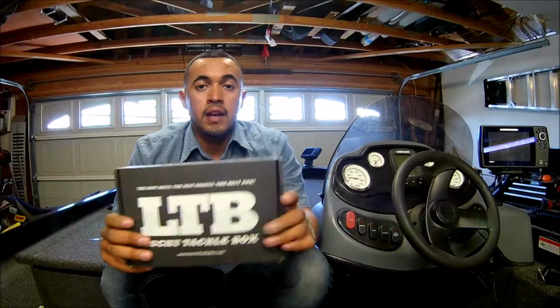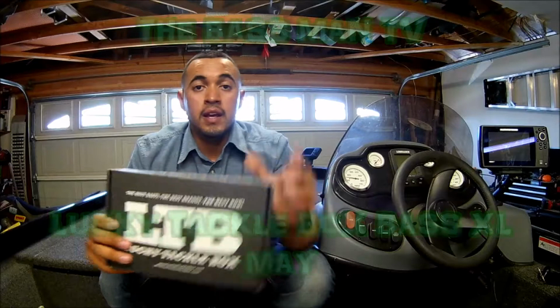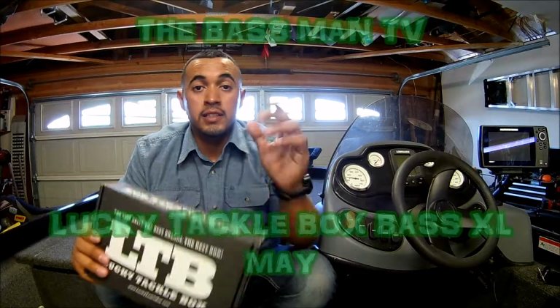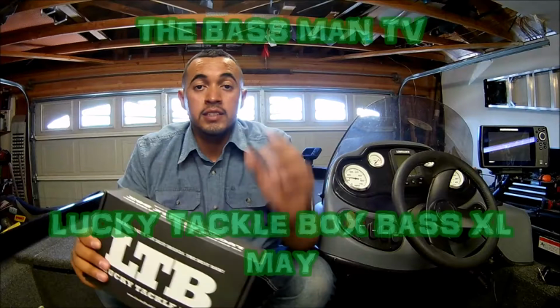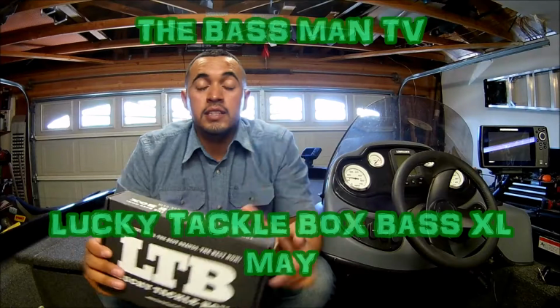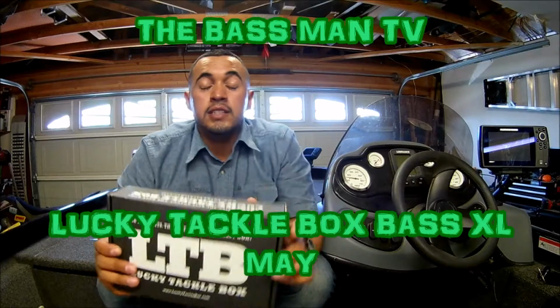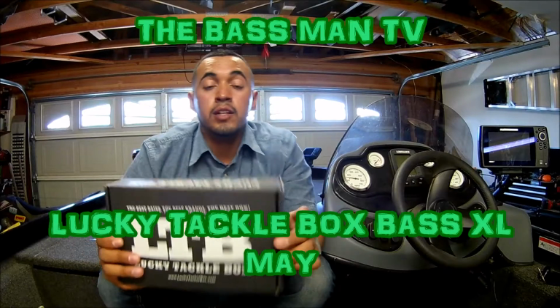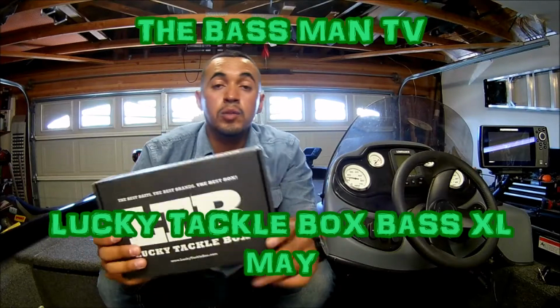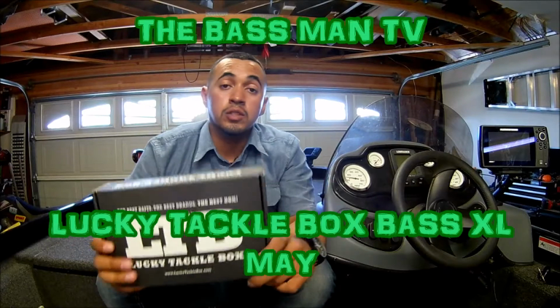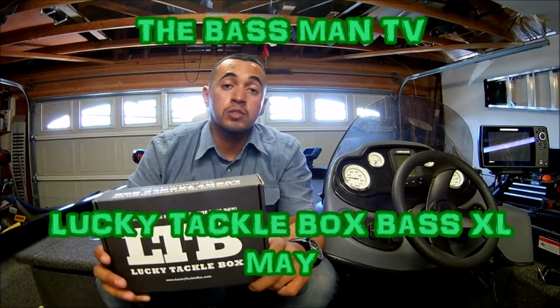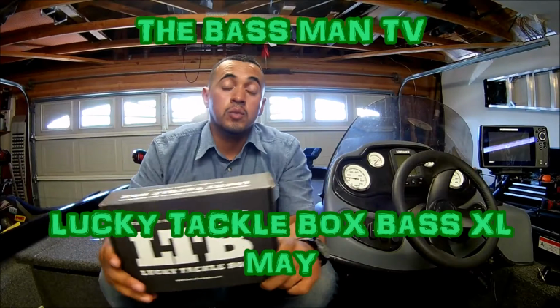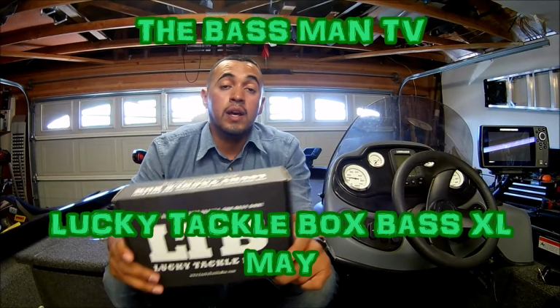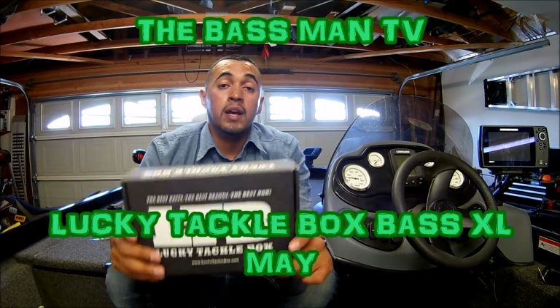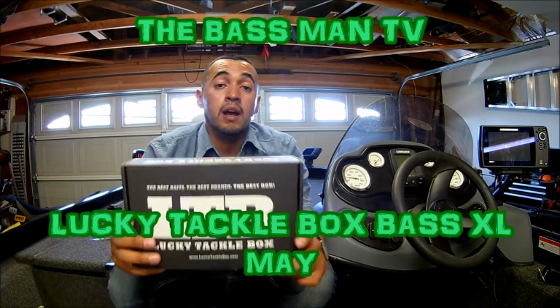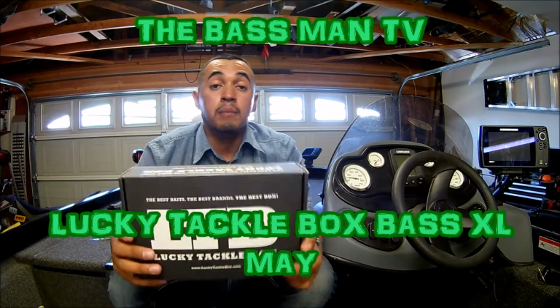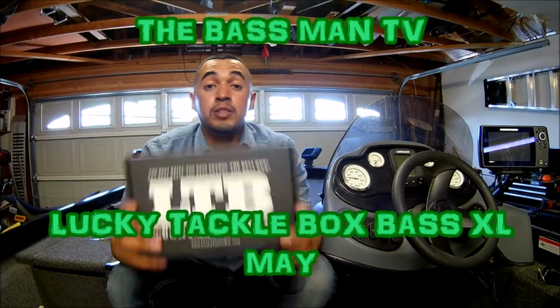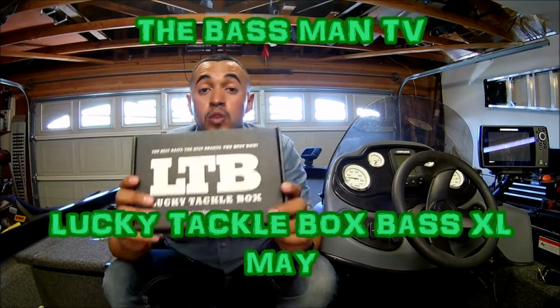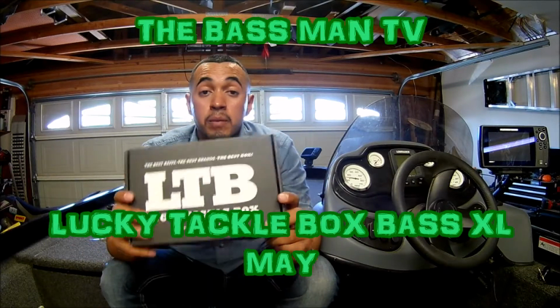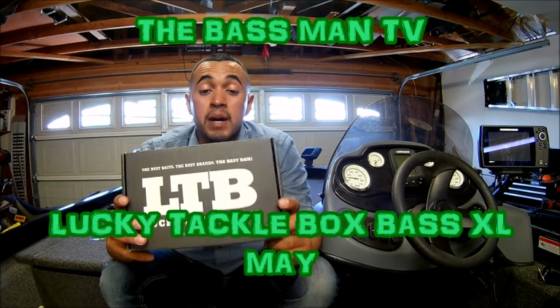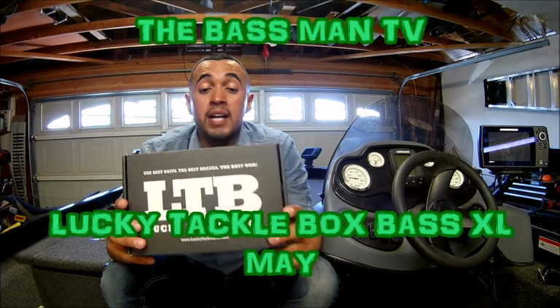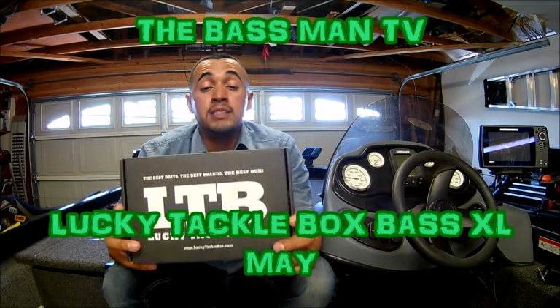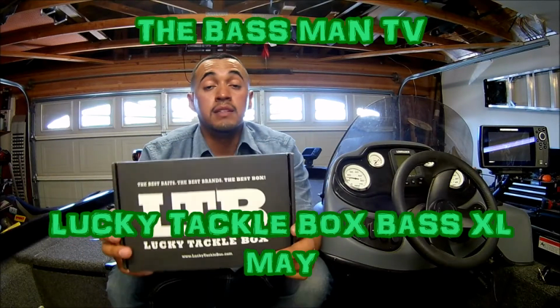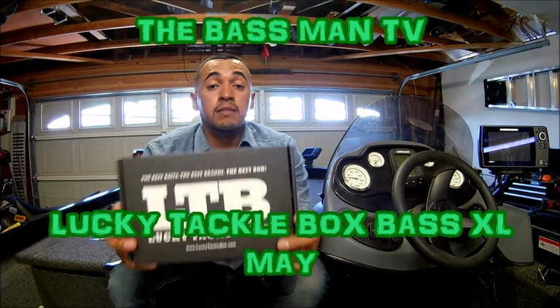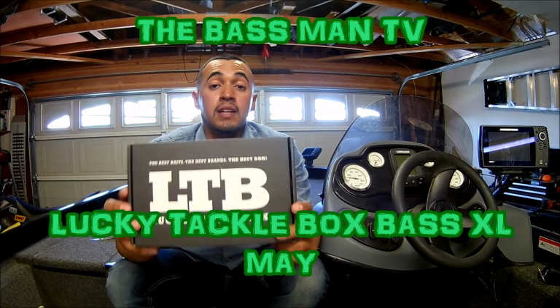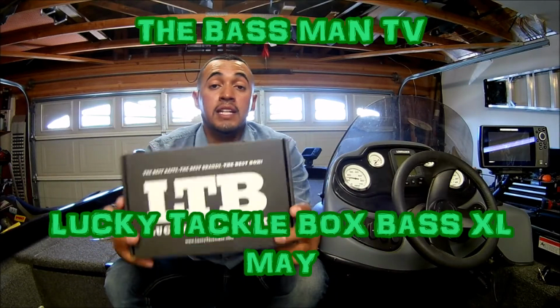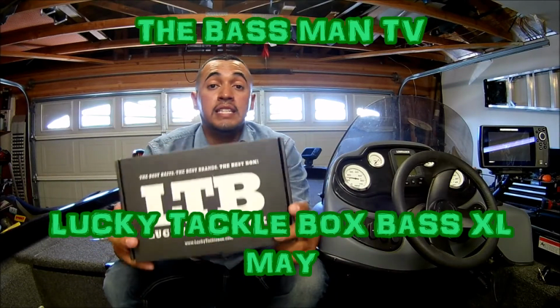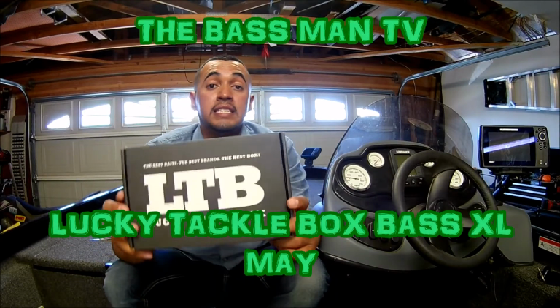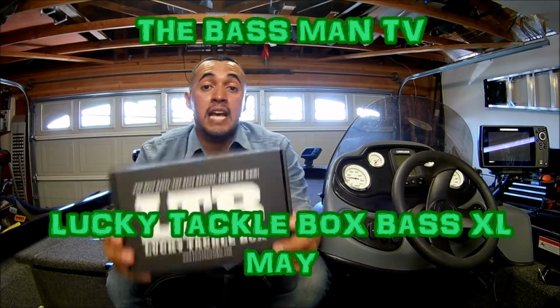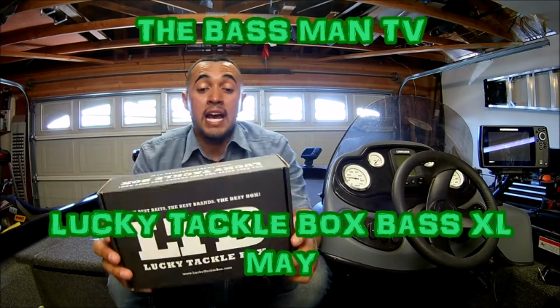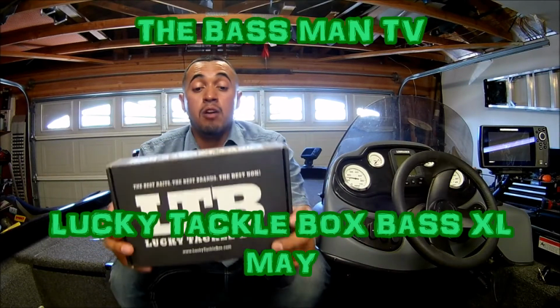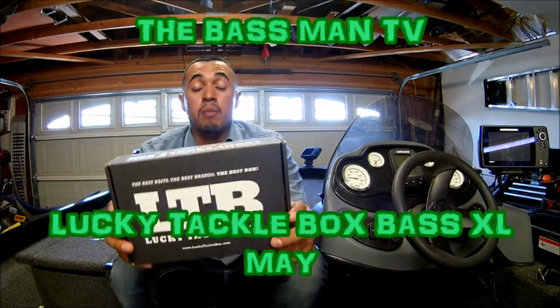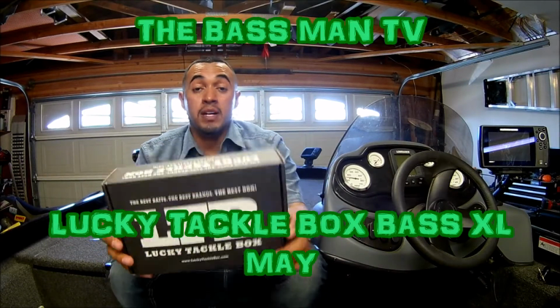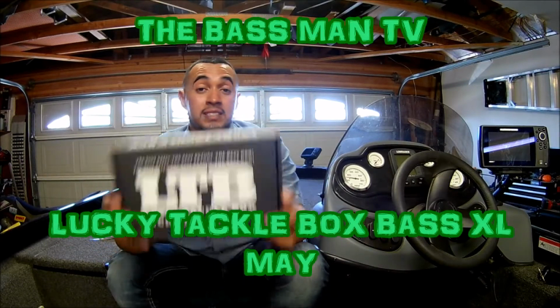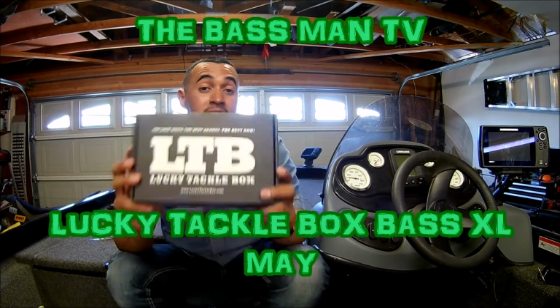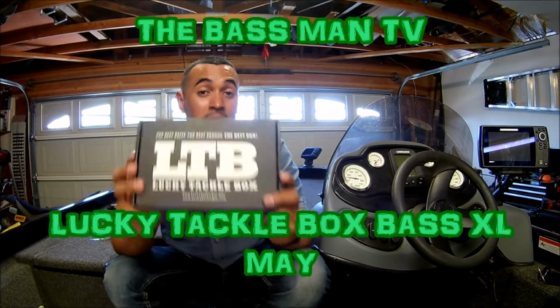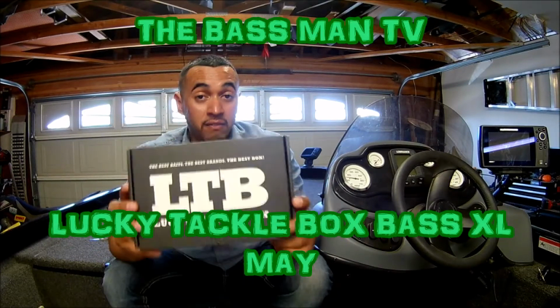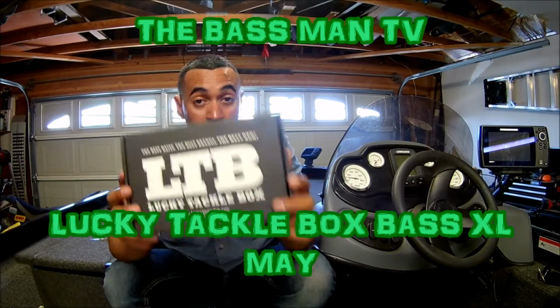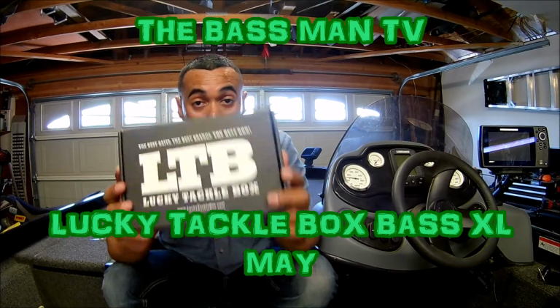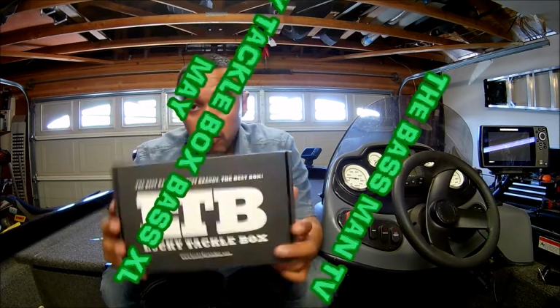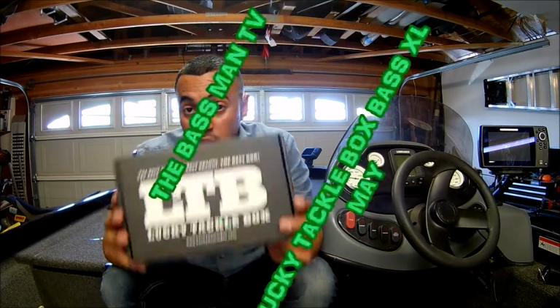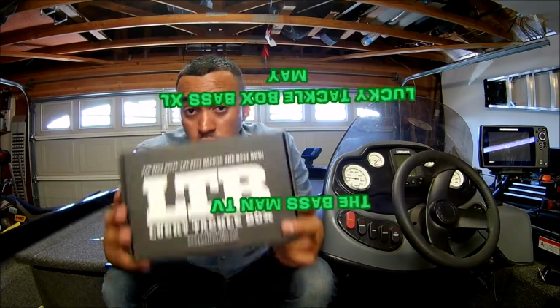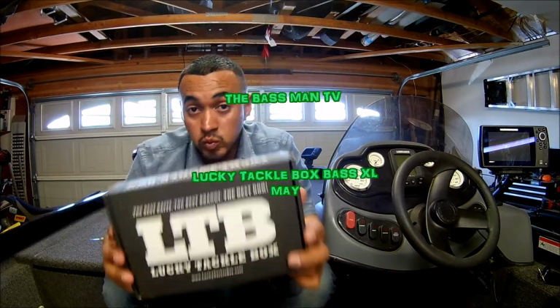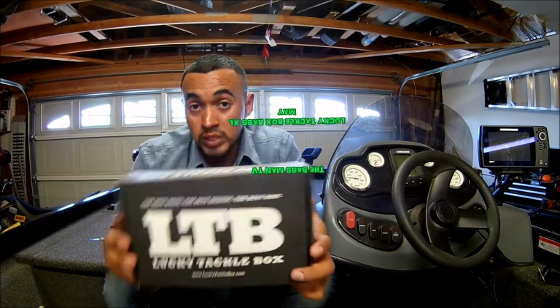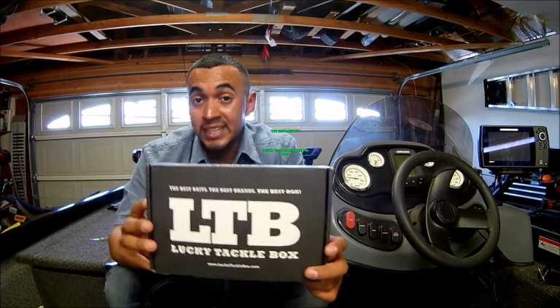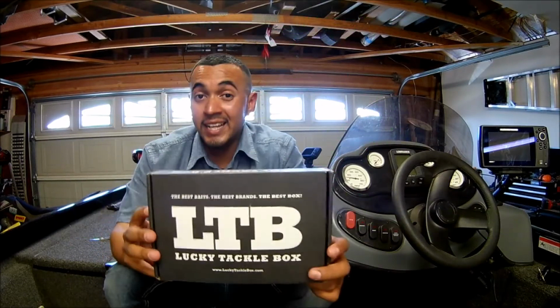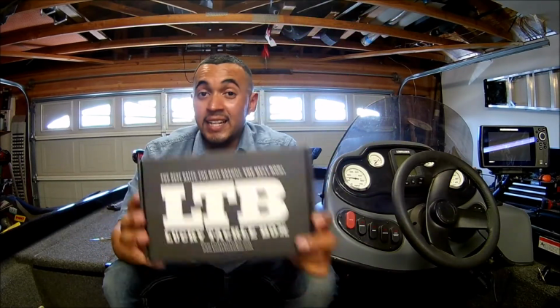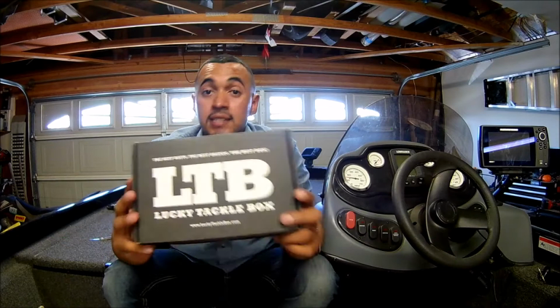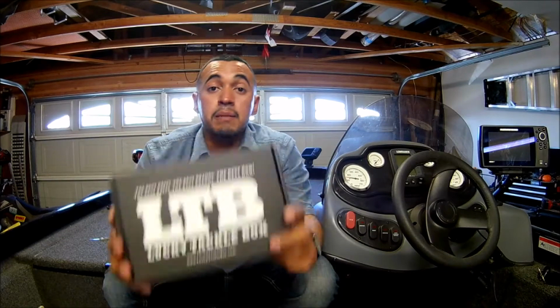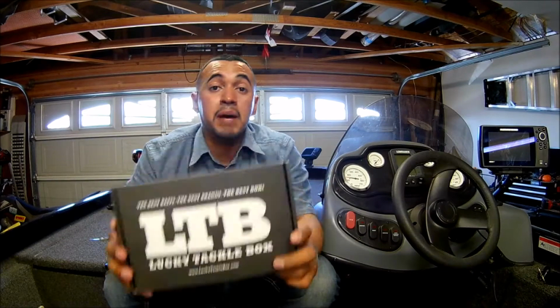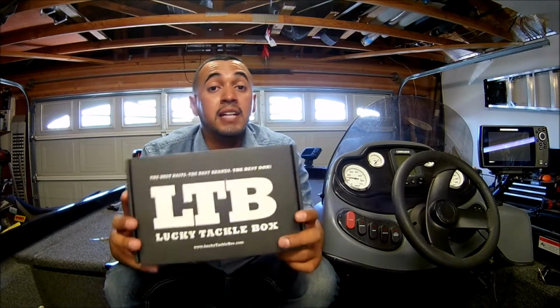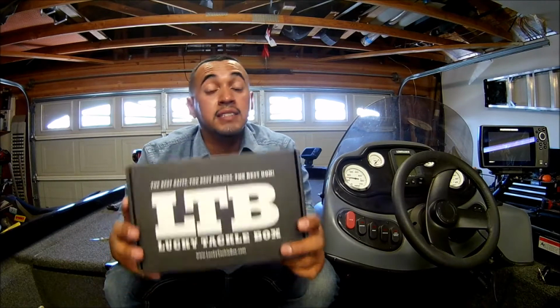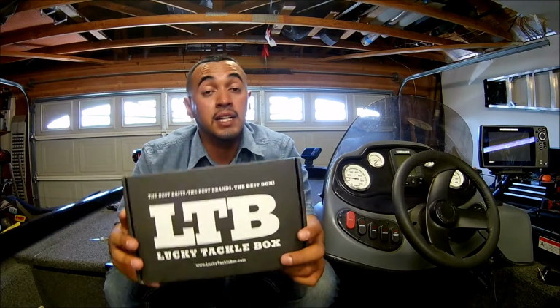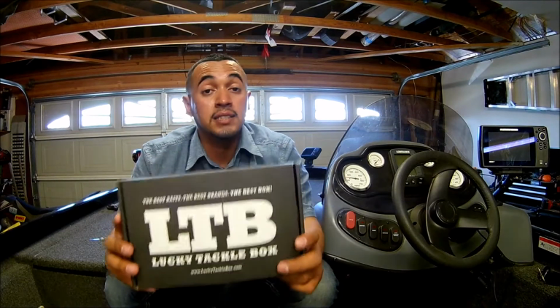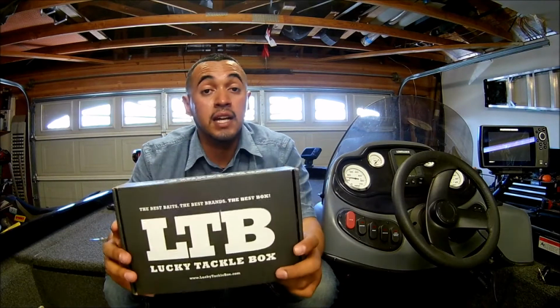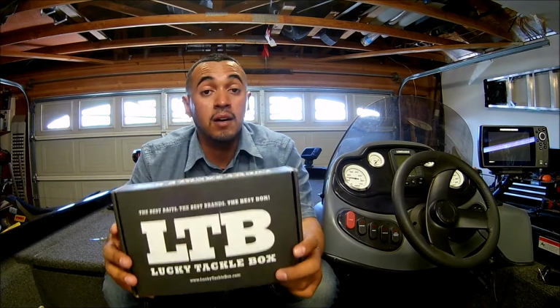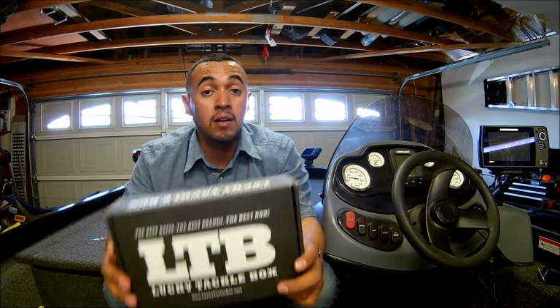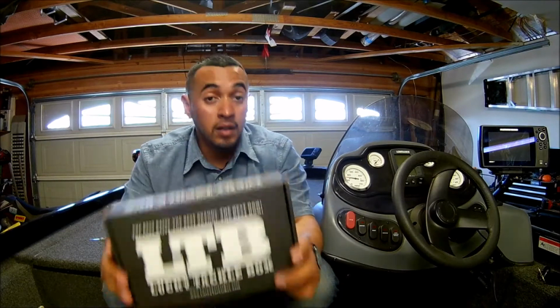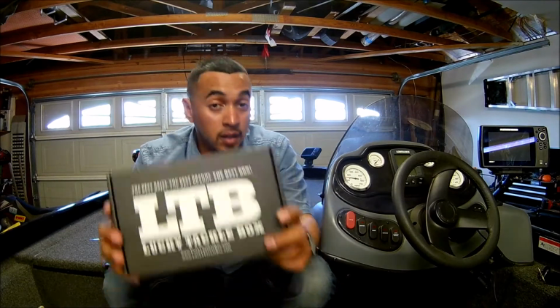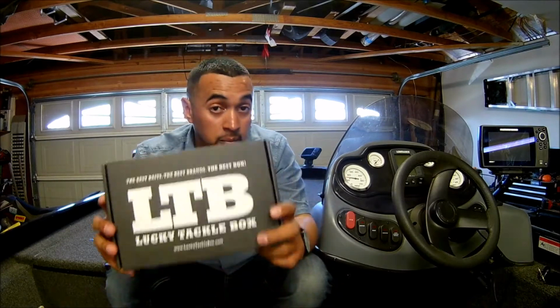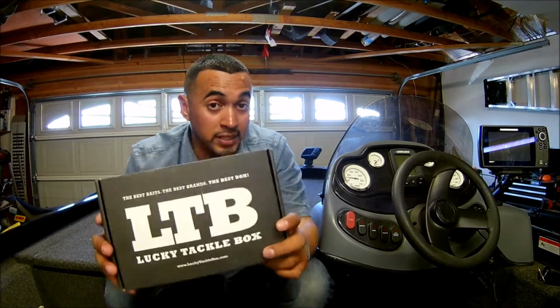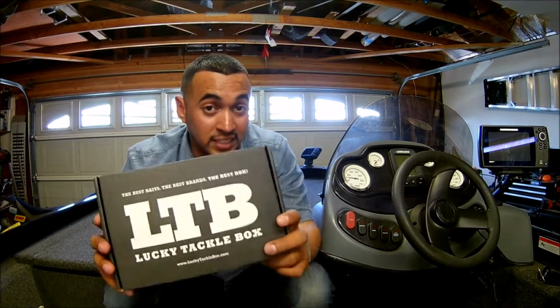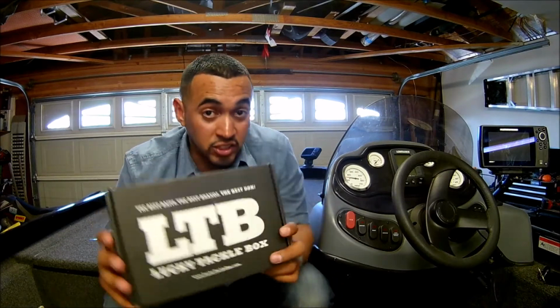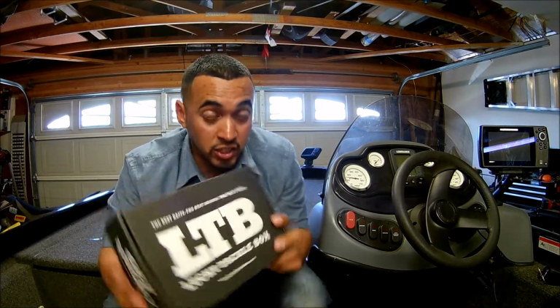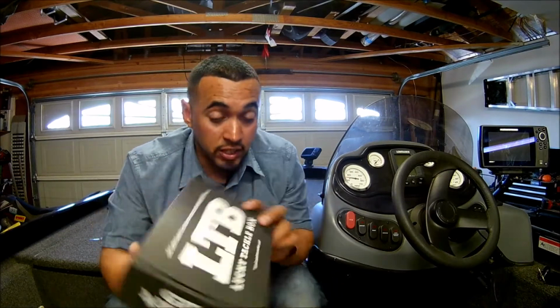Hey guys, you guys here with Oswe. I'm going to do an unboxing of Lucky Tackle Box. This is my very first one. It is a Bass XL. Let's get started.